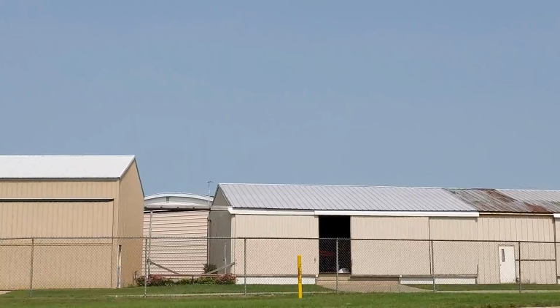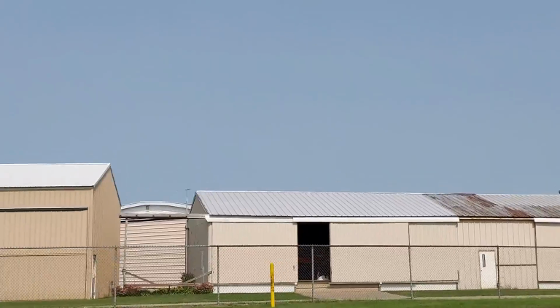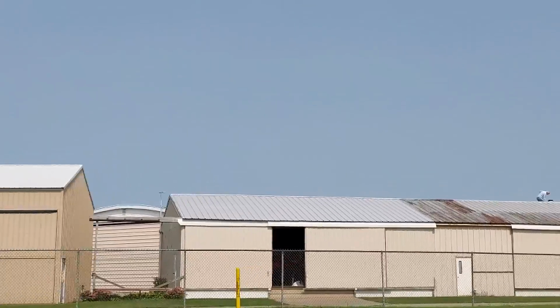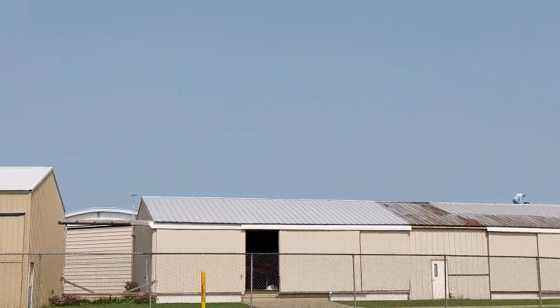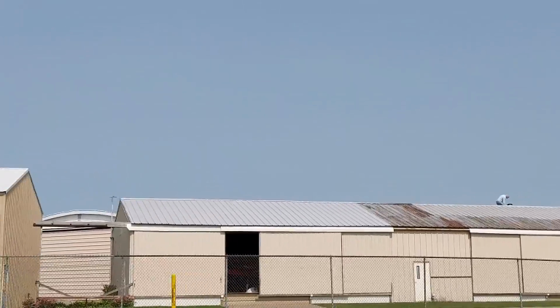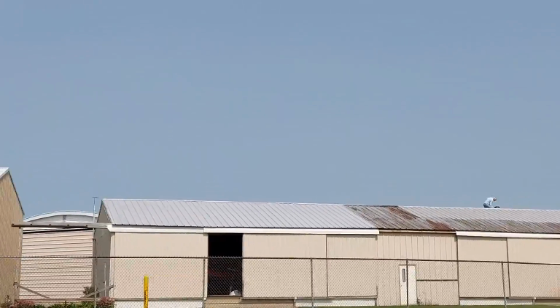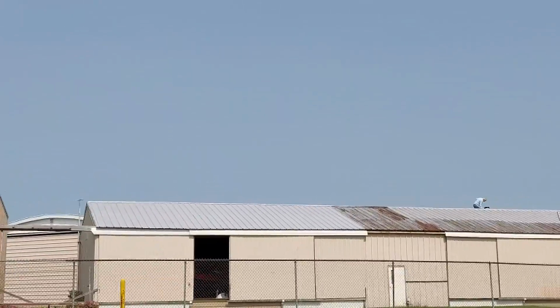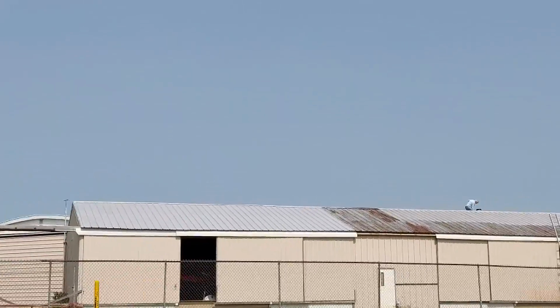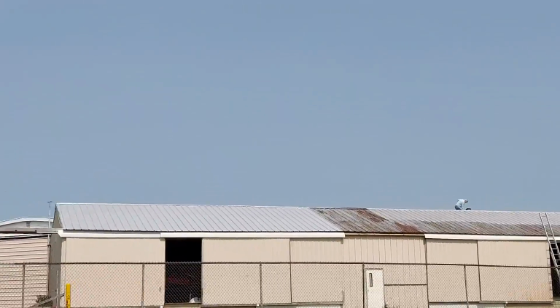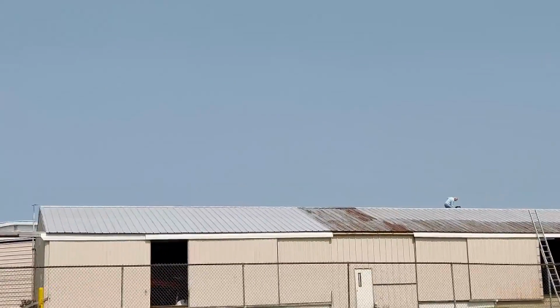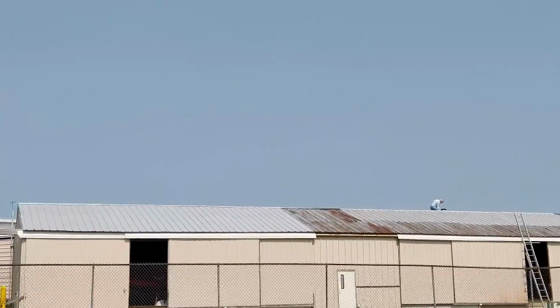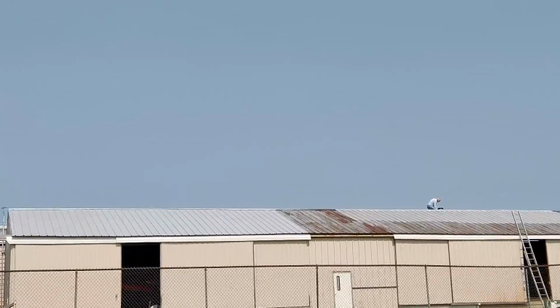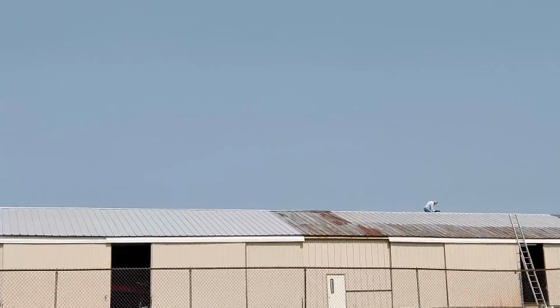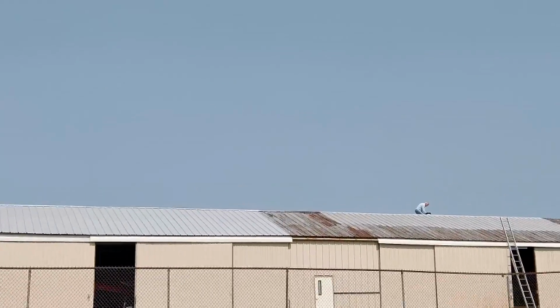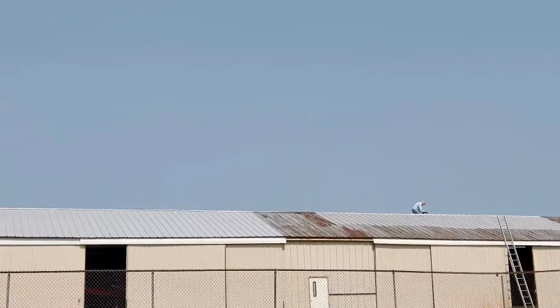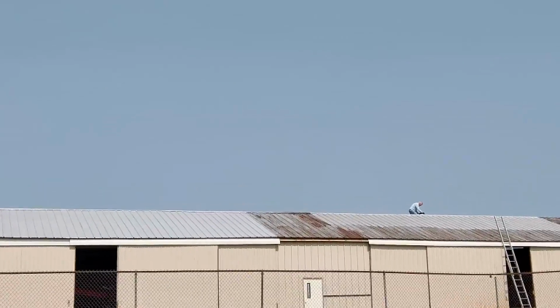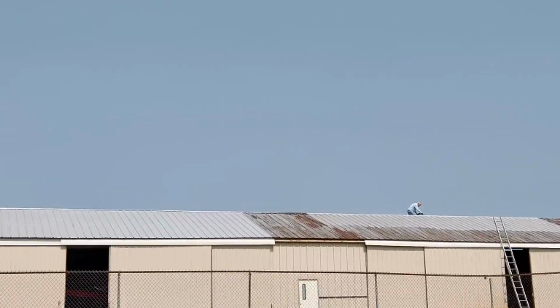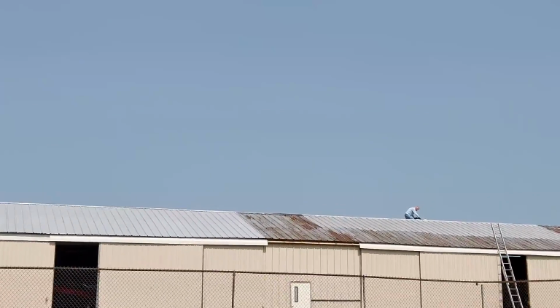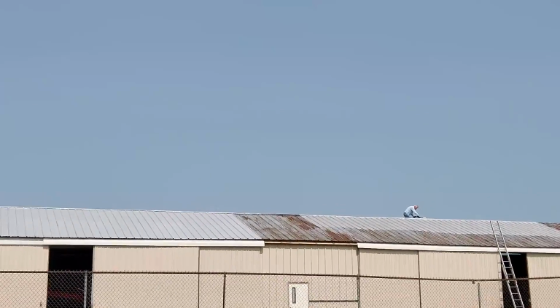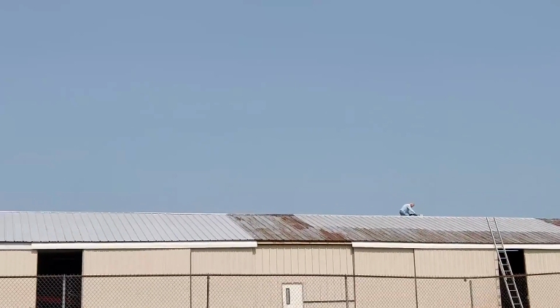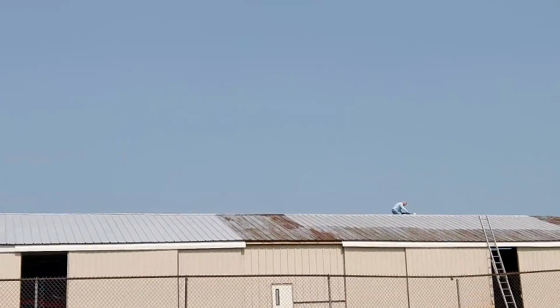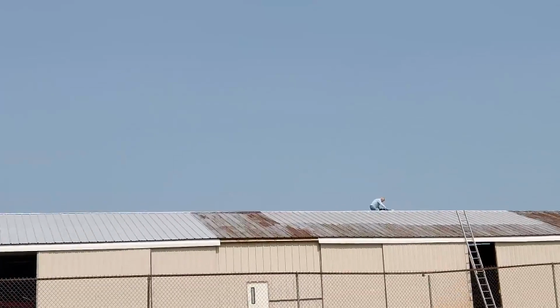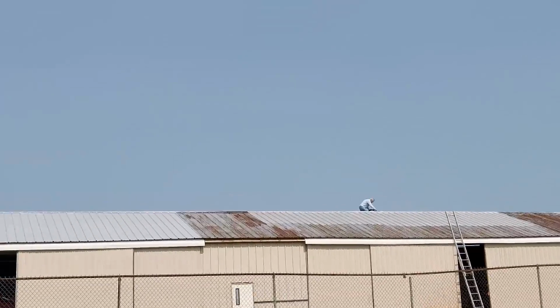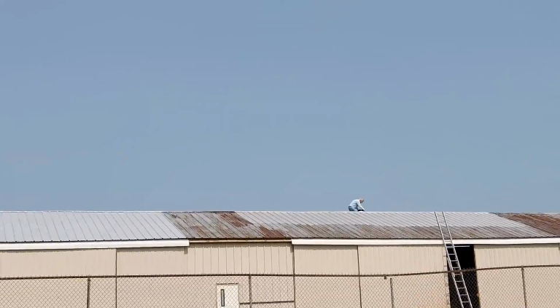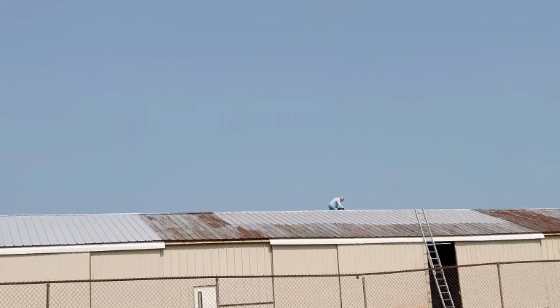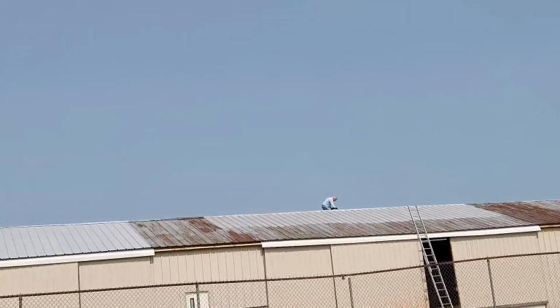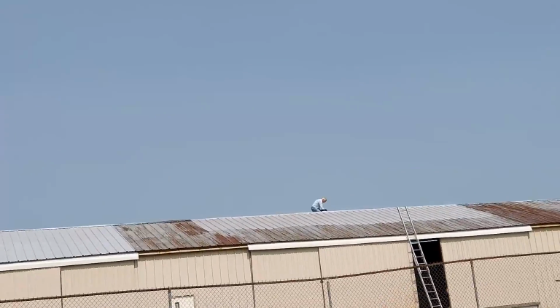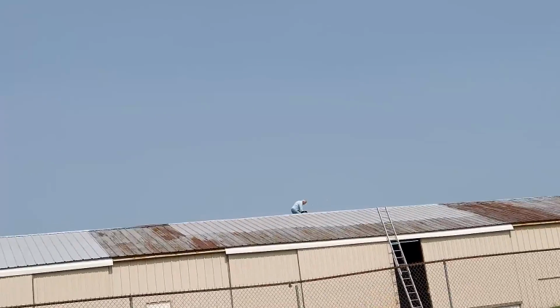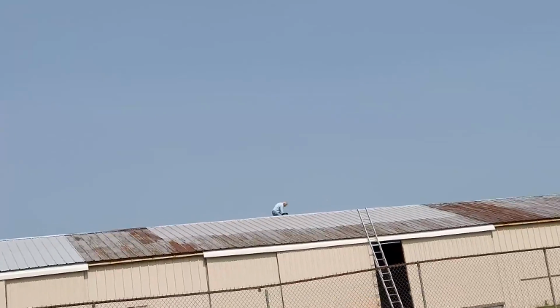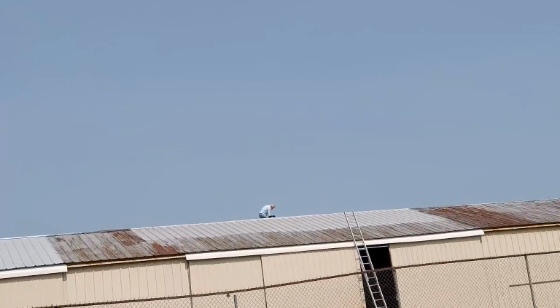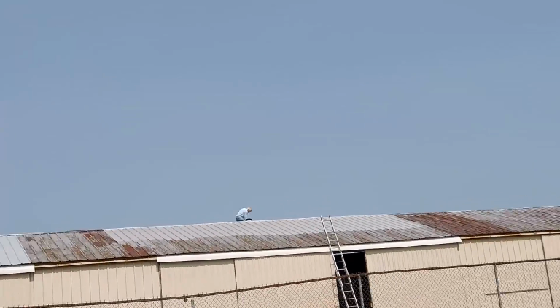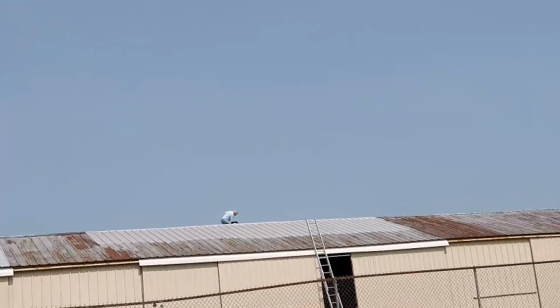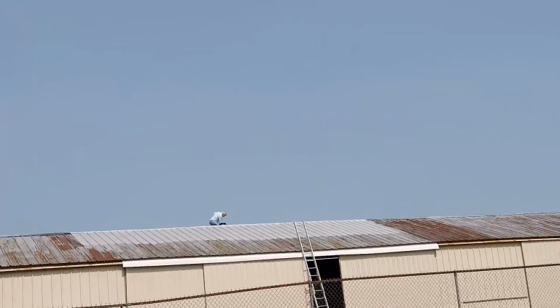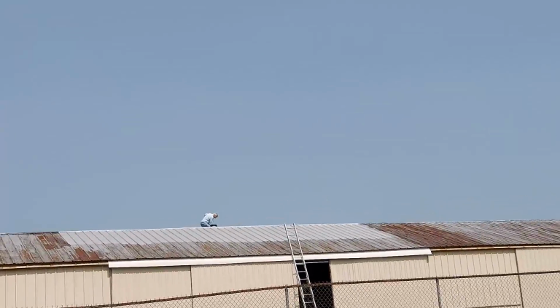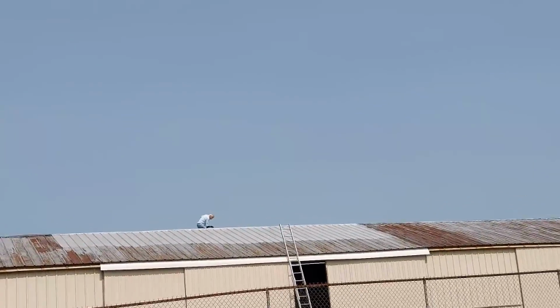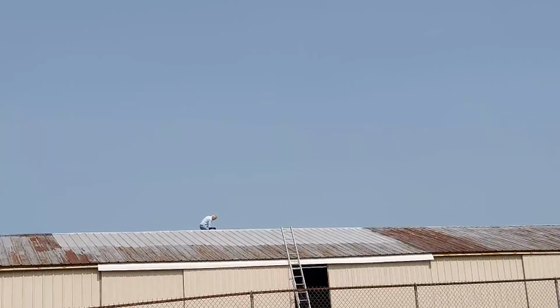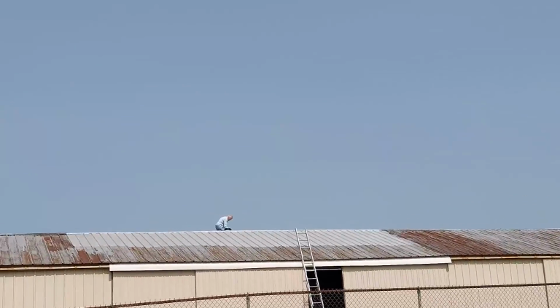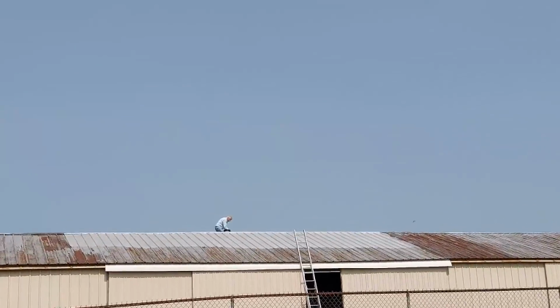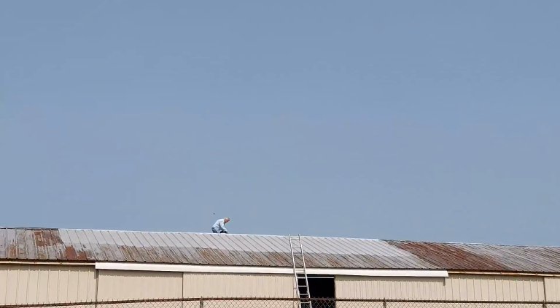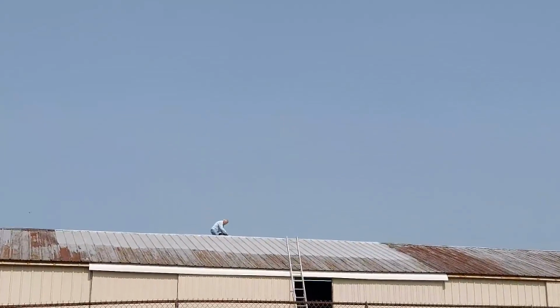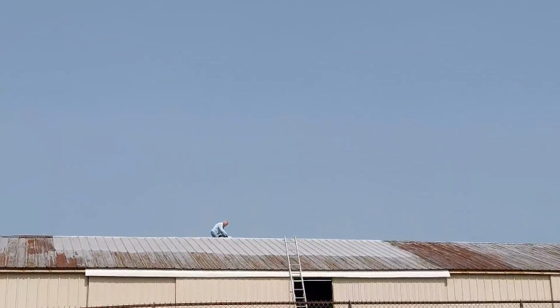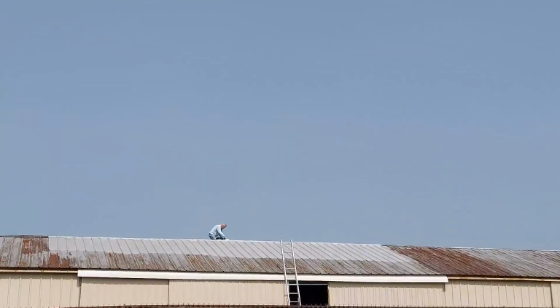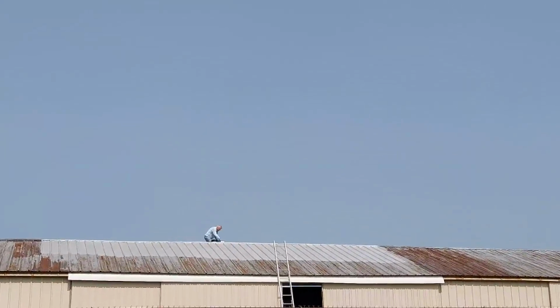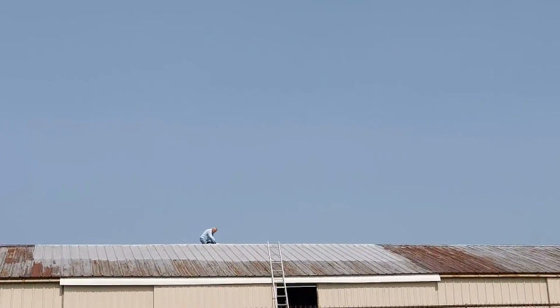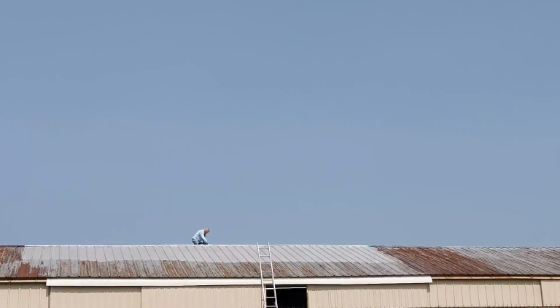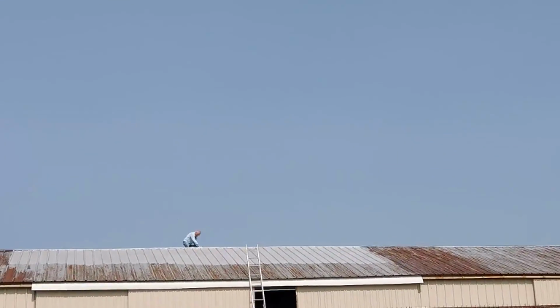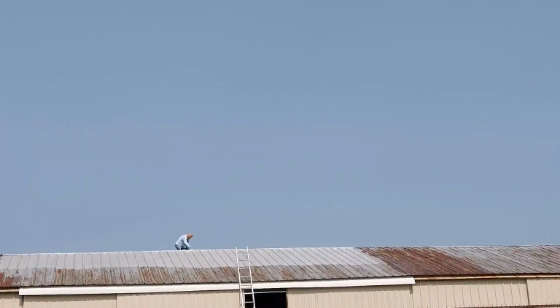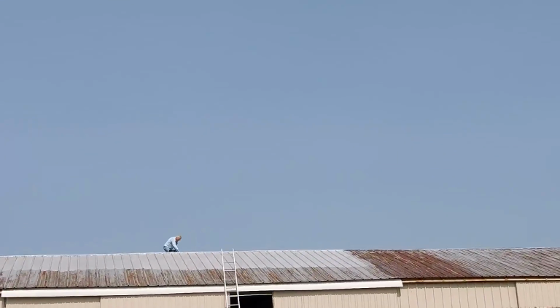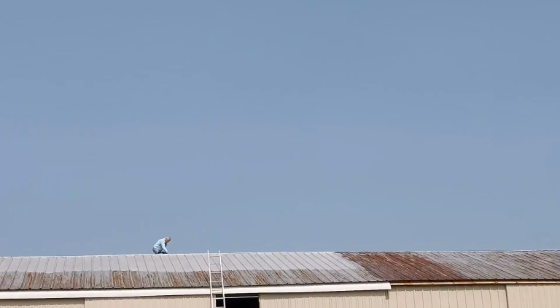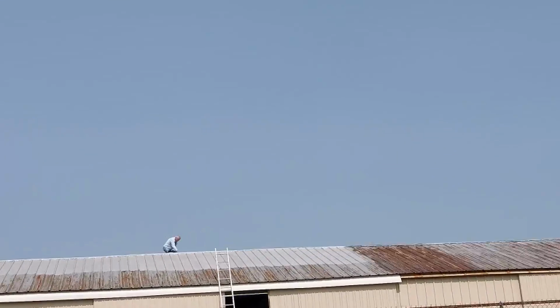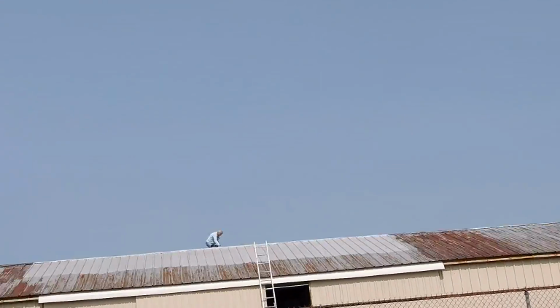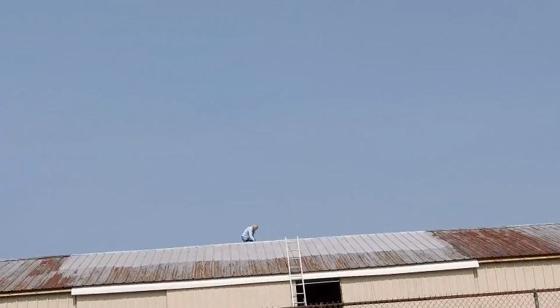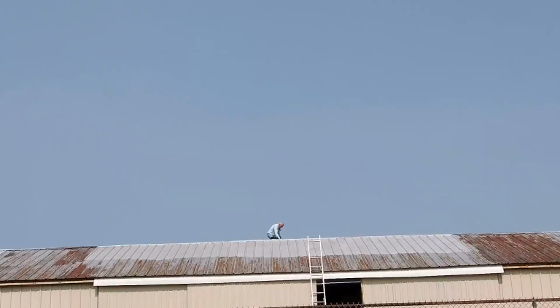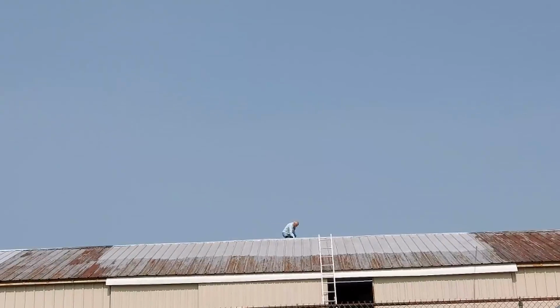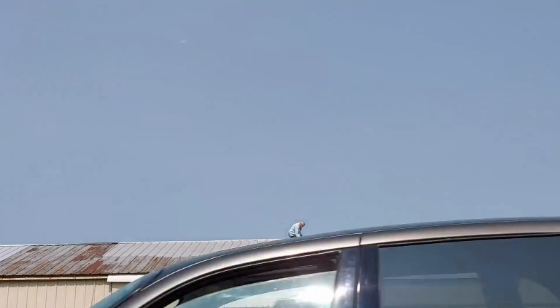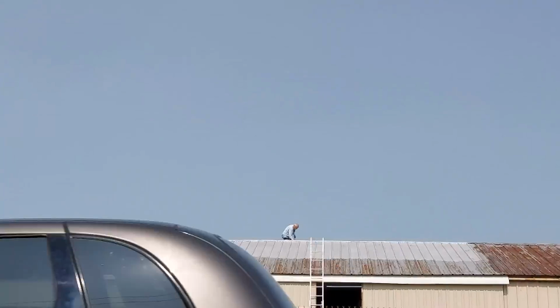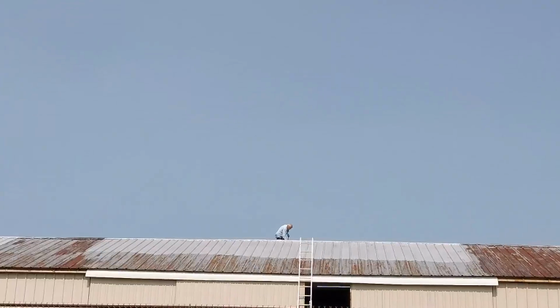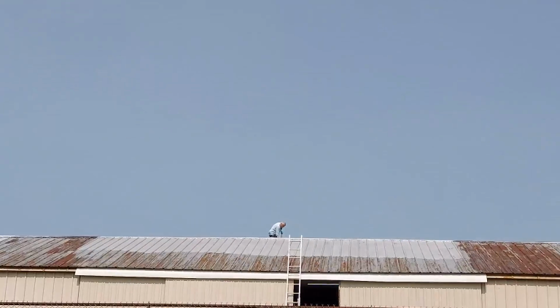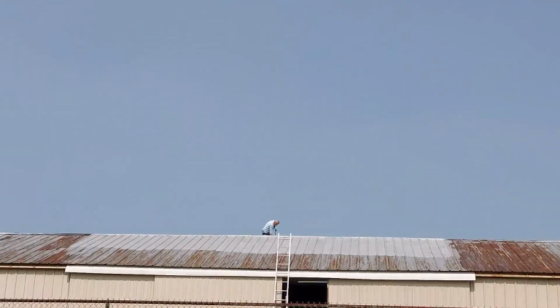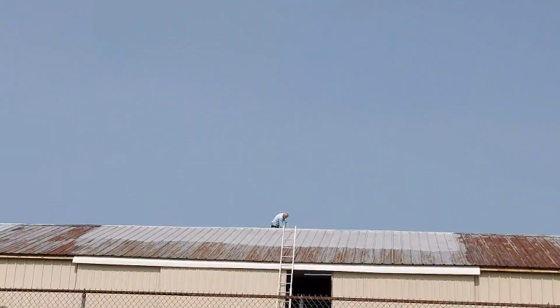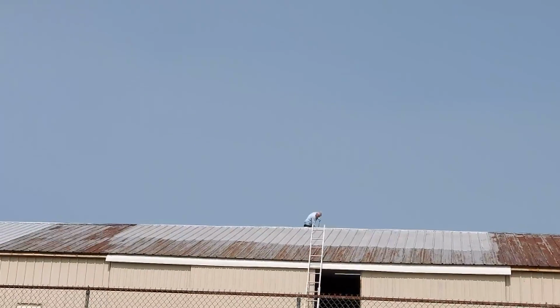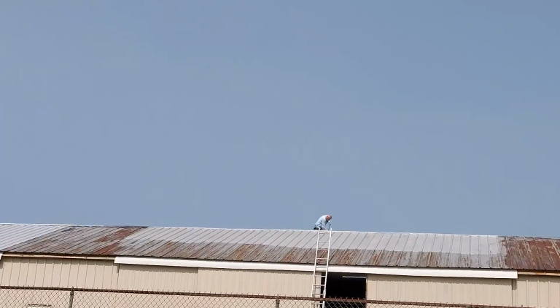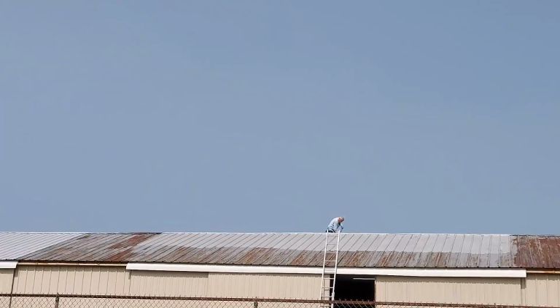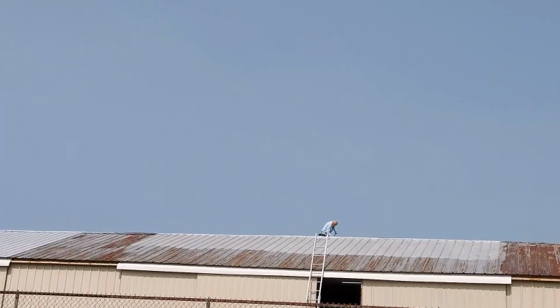Look at that crazy guy up on that roof there — 74-year-old guy. Let's go see what he's doing.